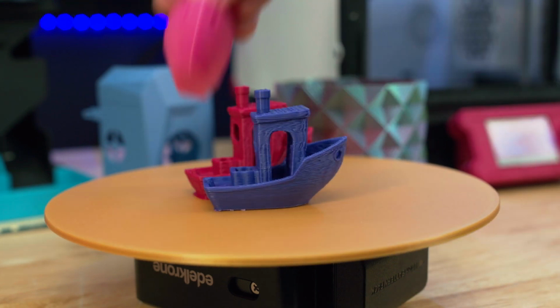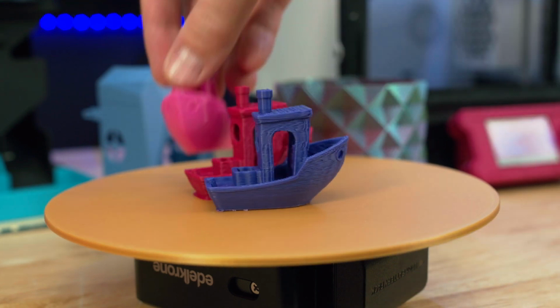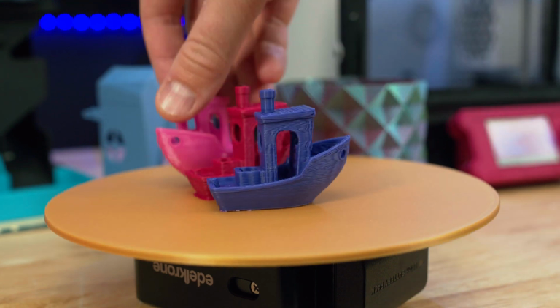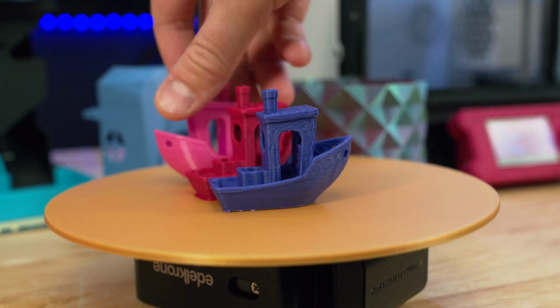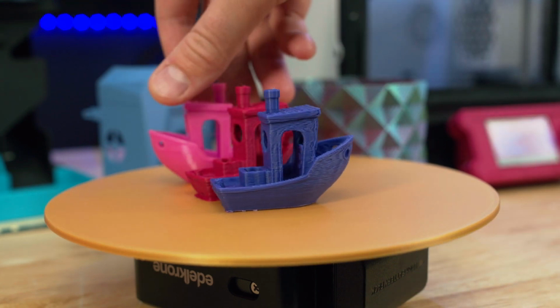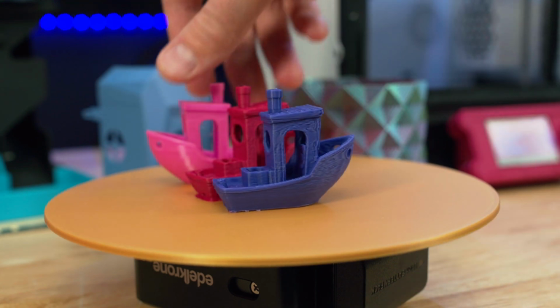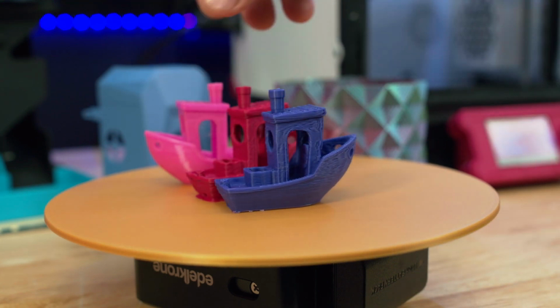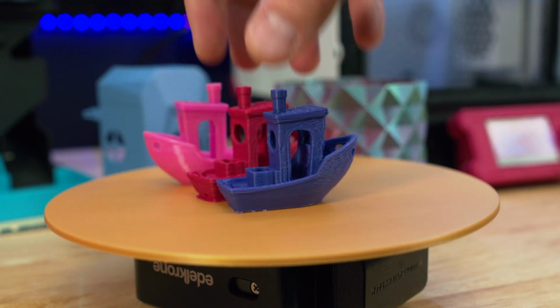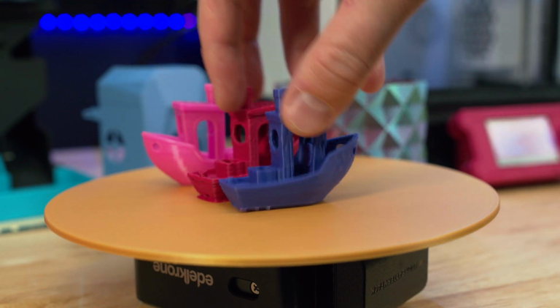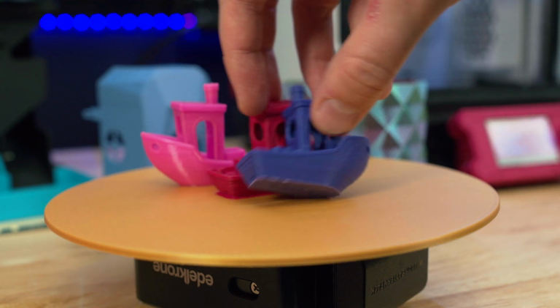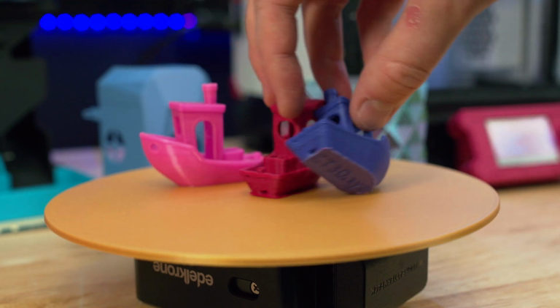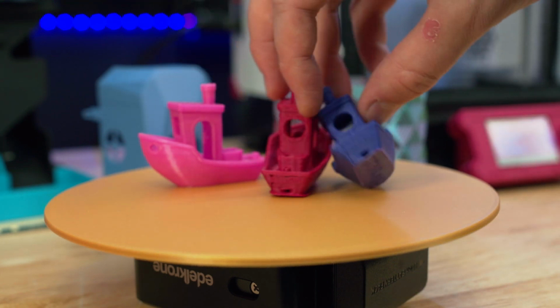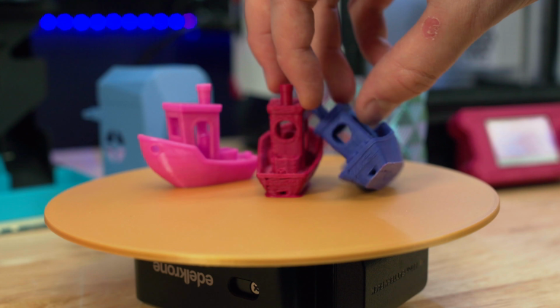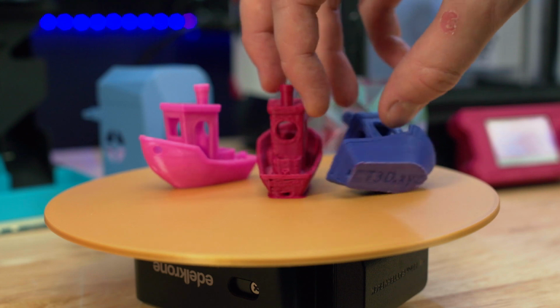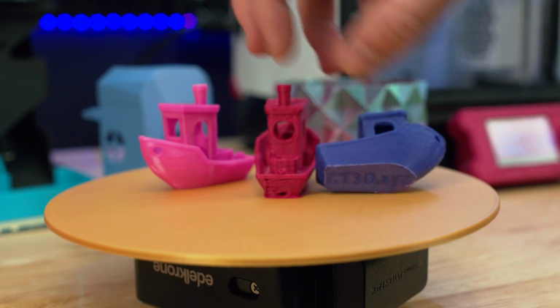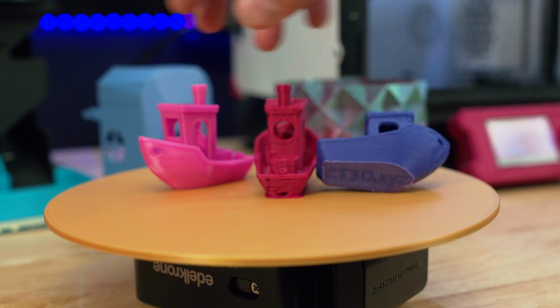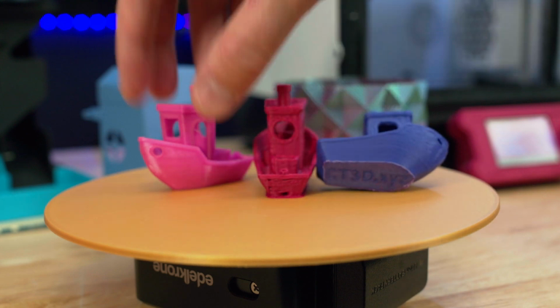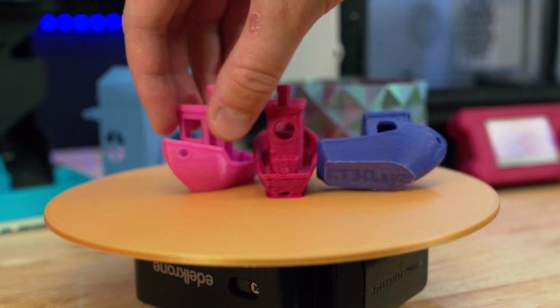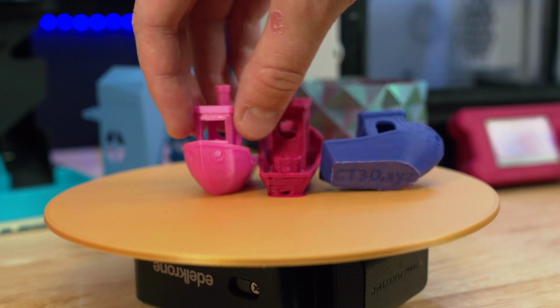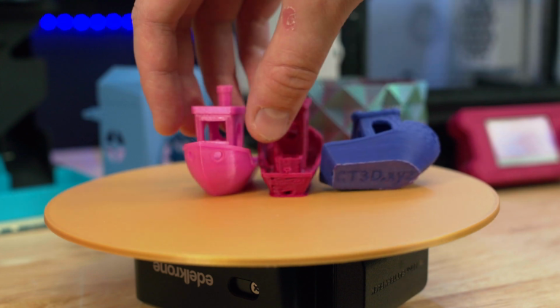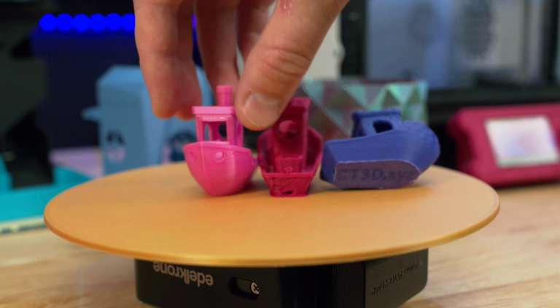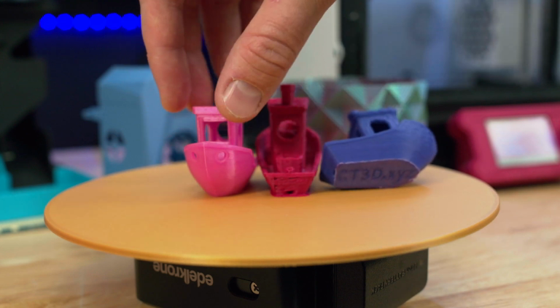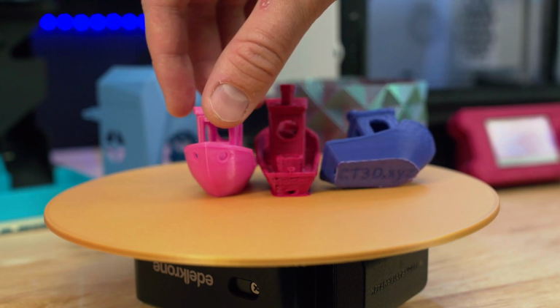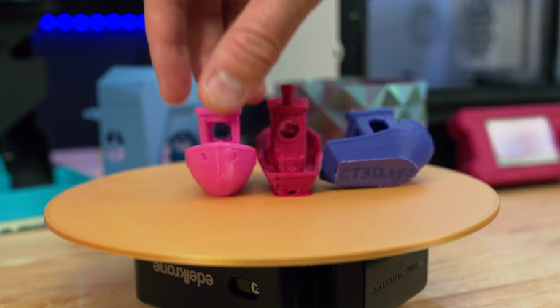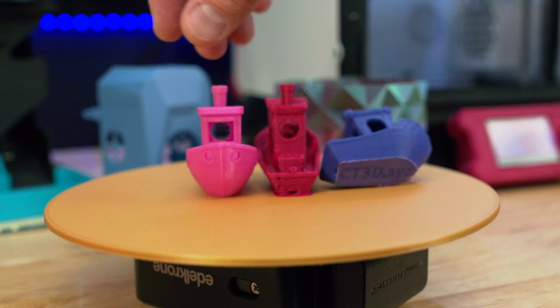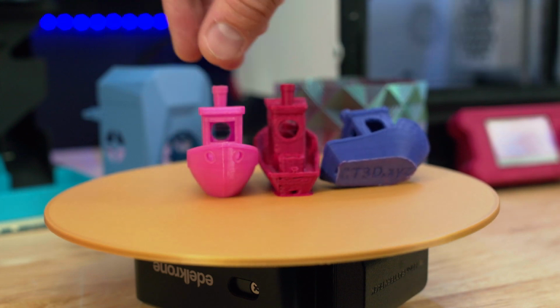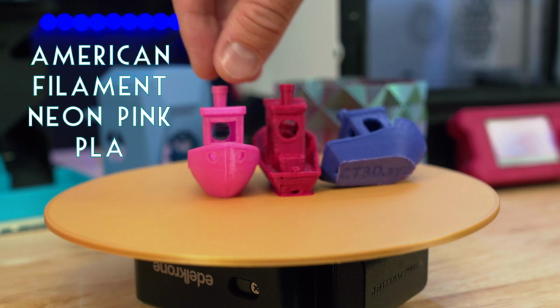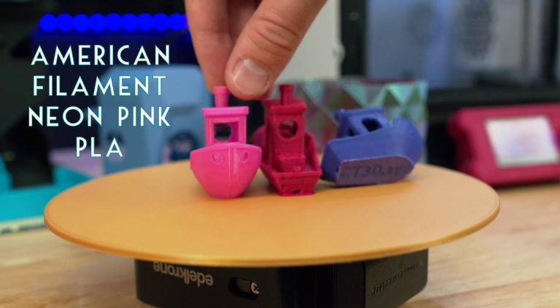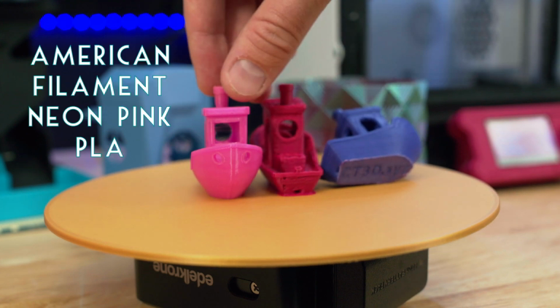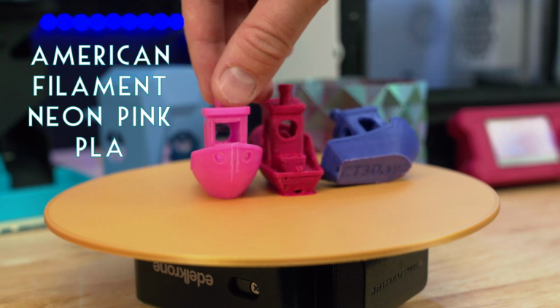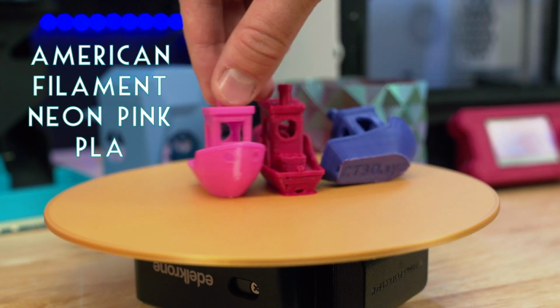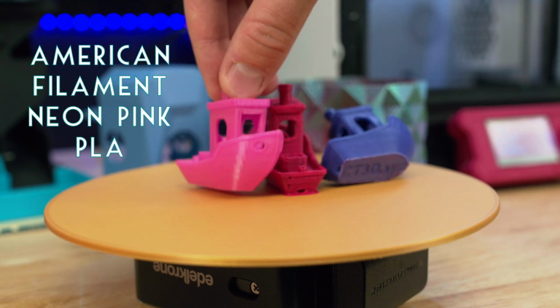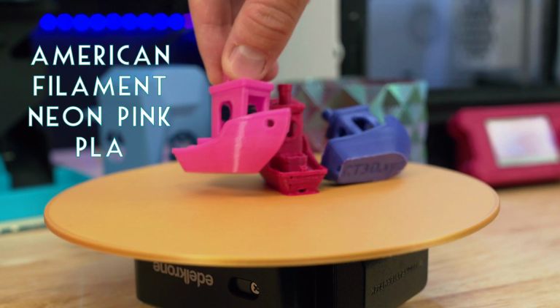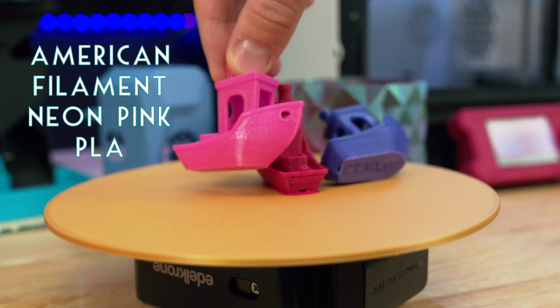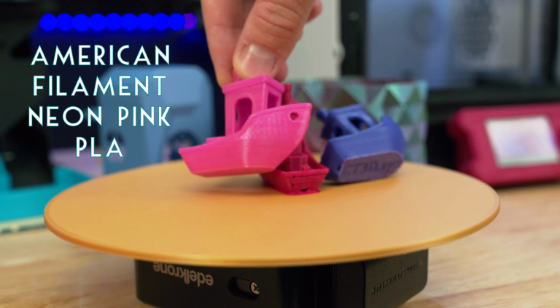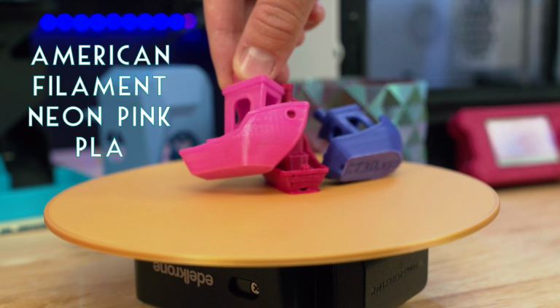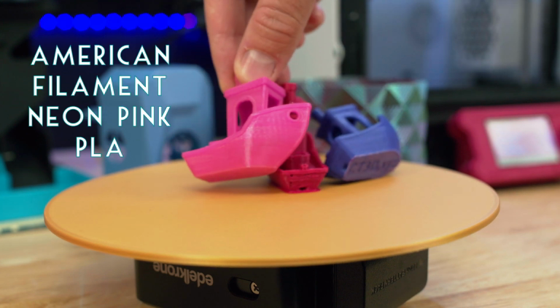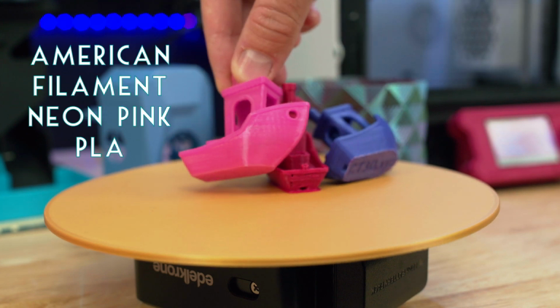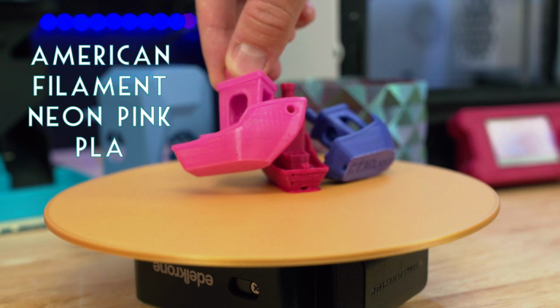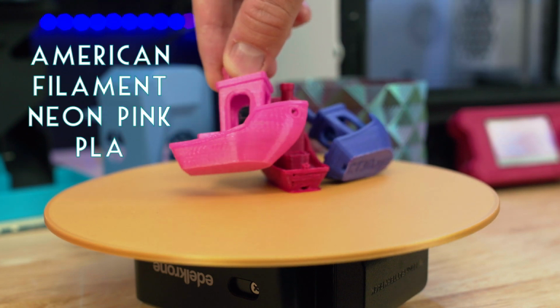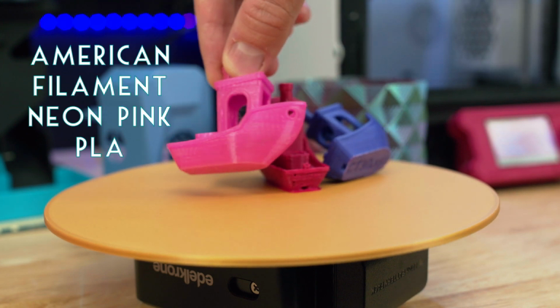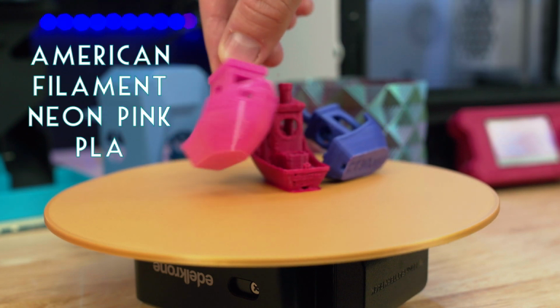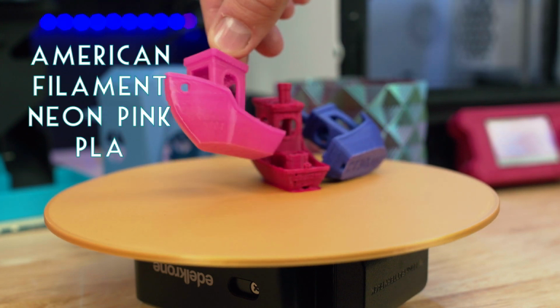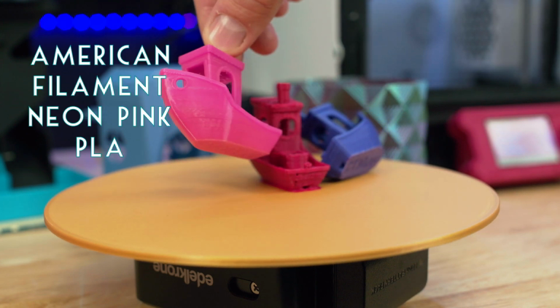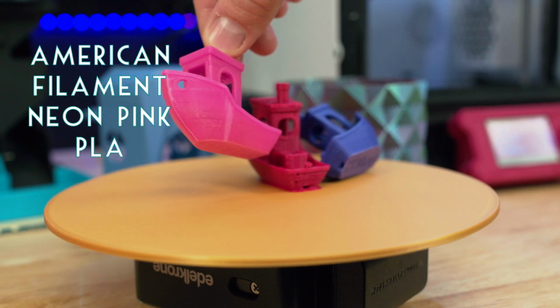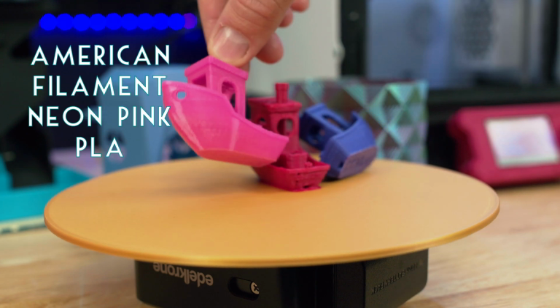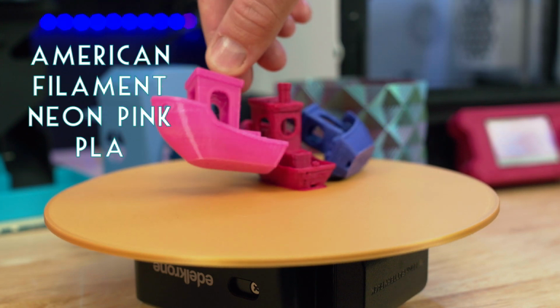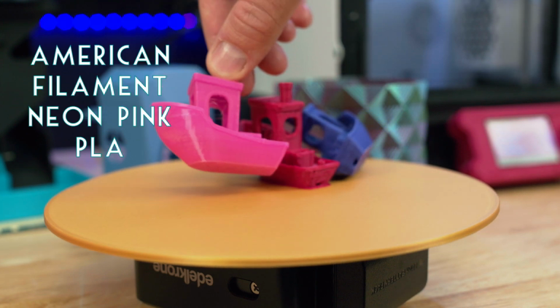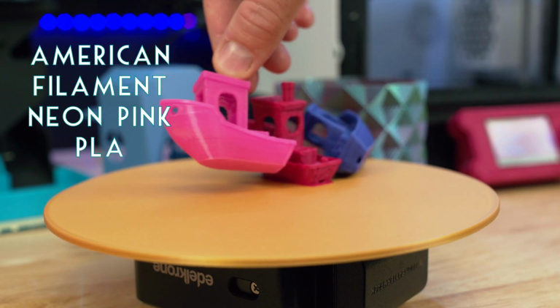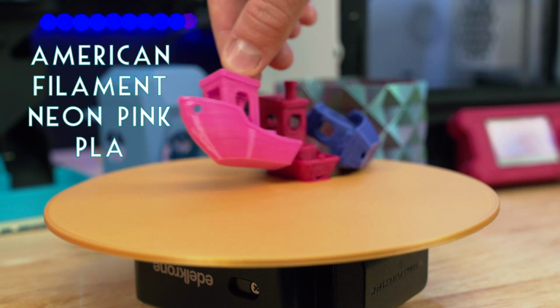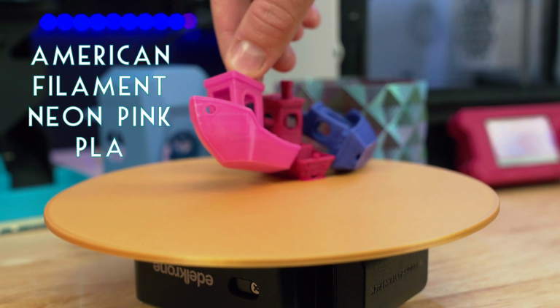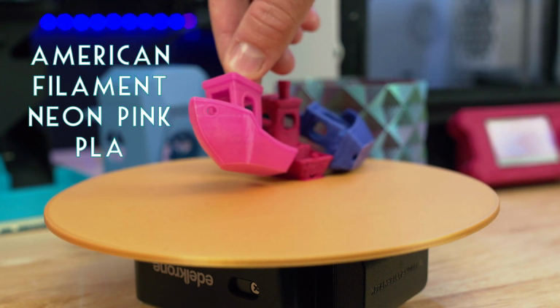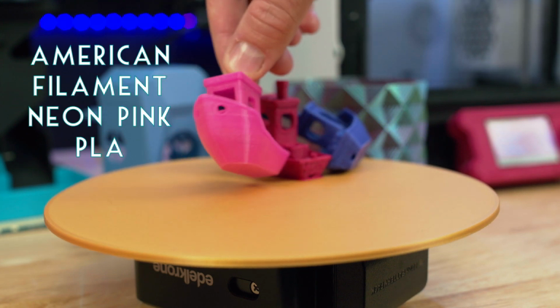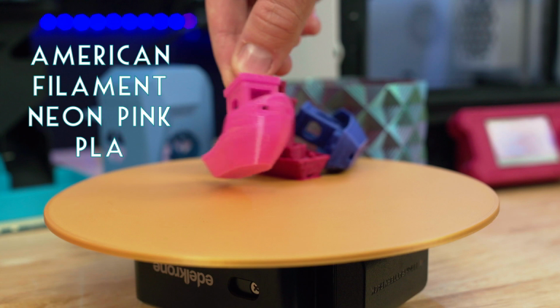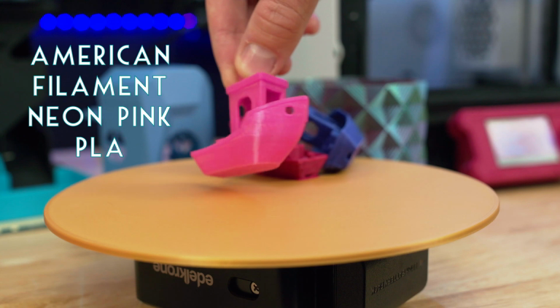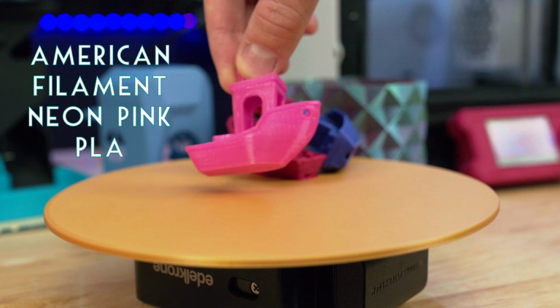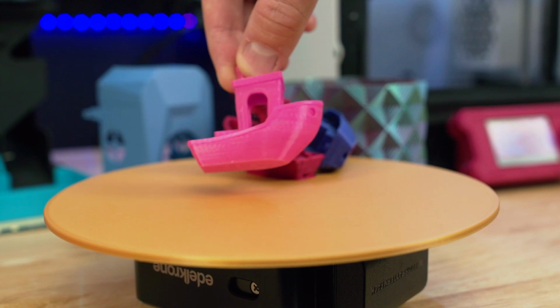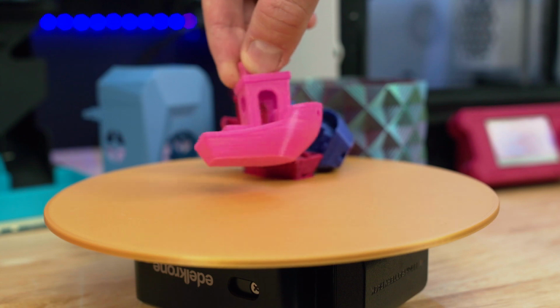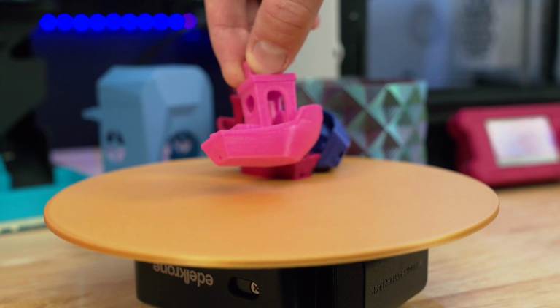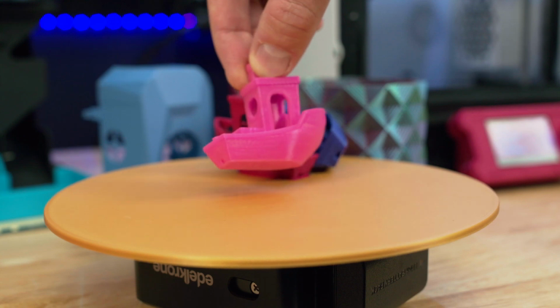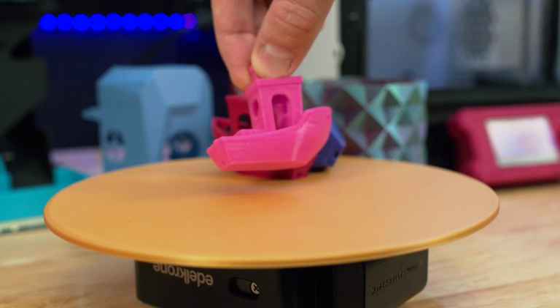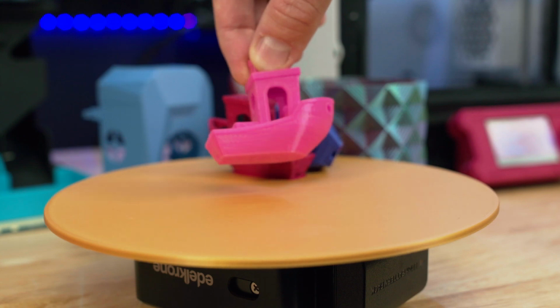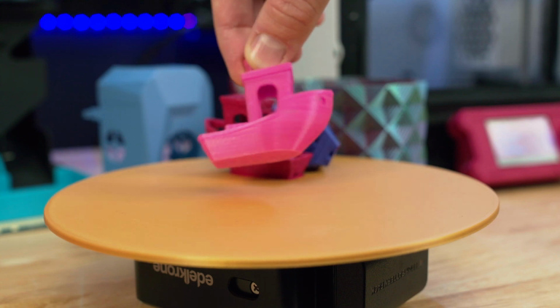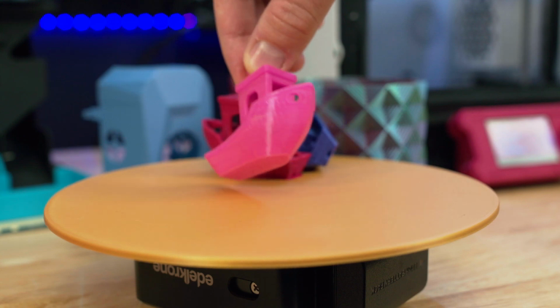I also printed a normal Benchy using the stock print profile with American Filaments hot pink, and it turned out great.